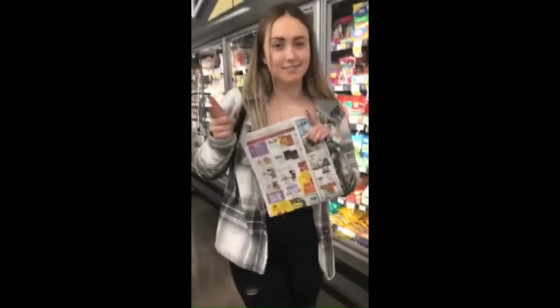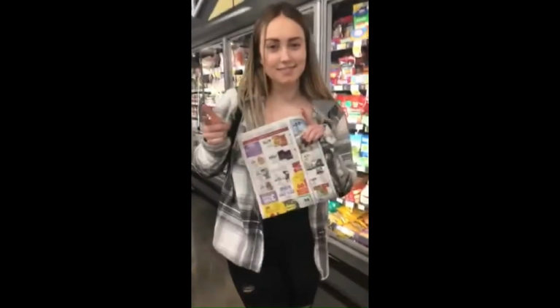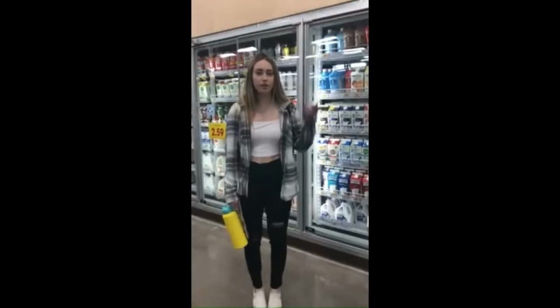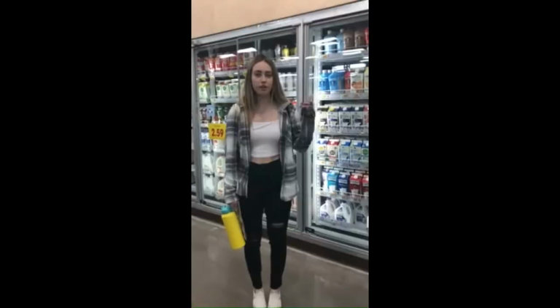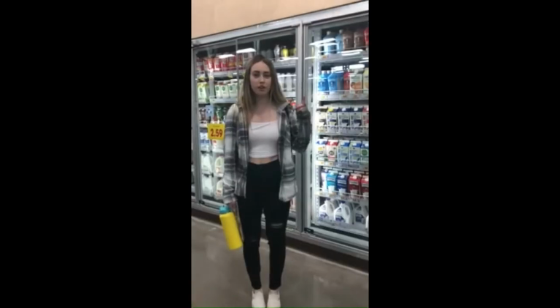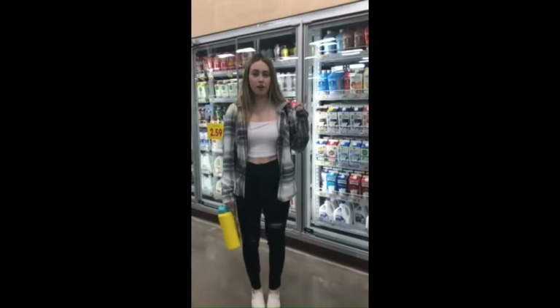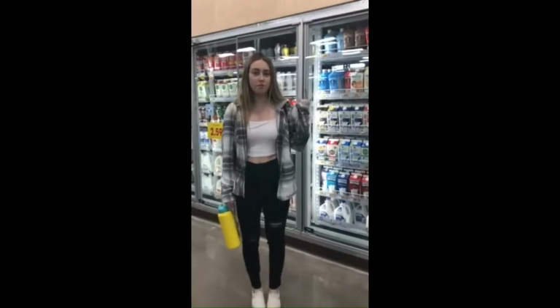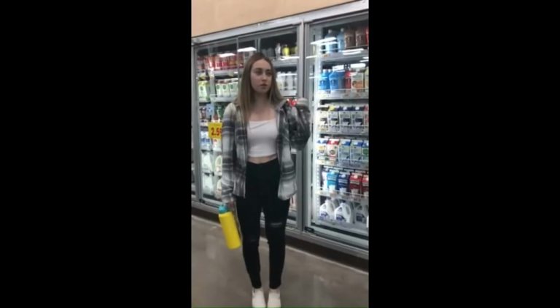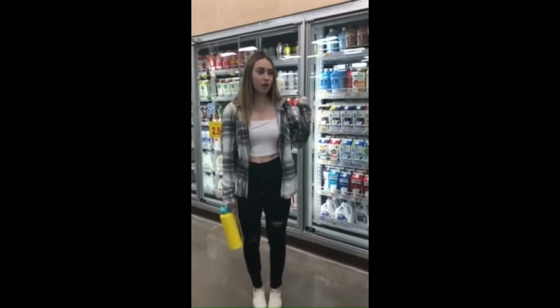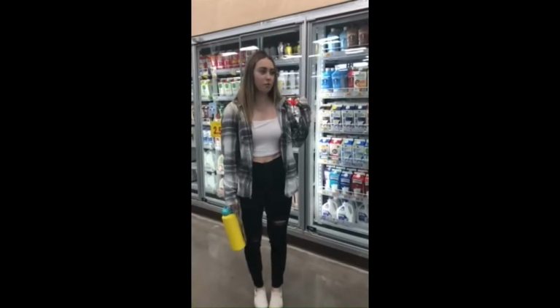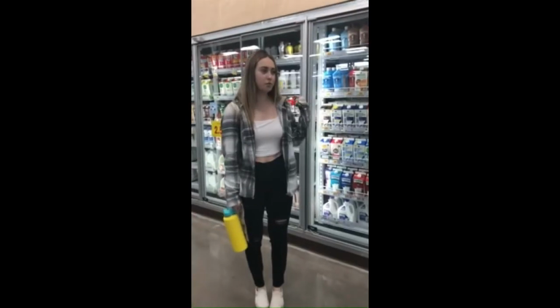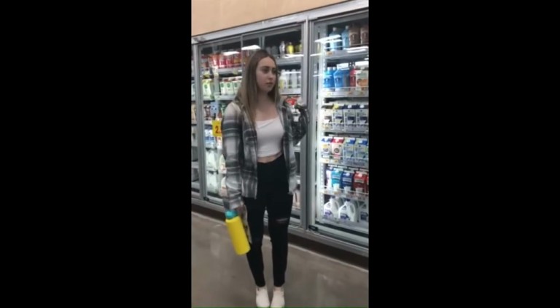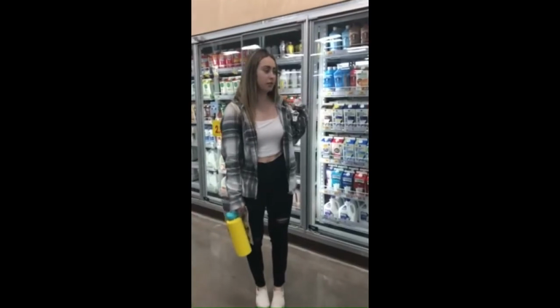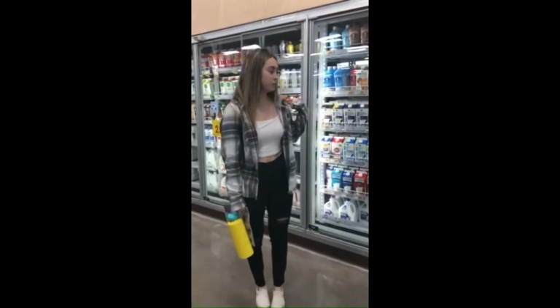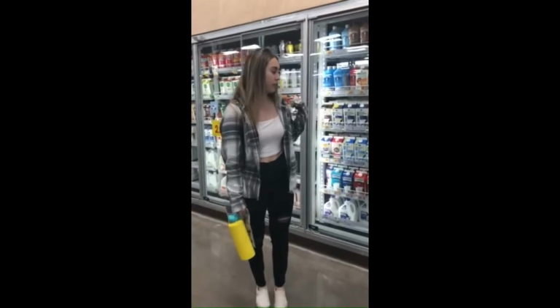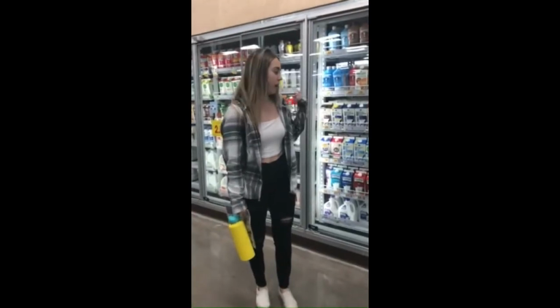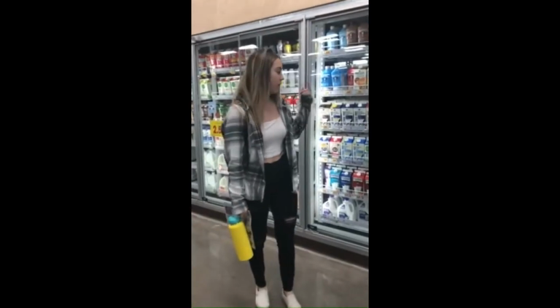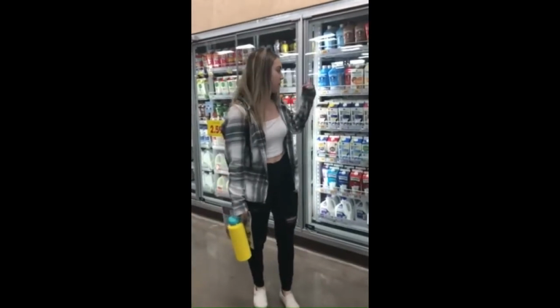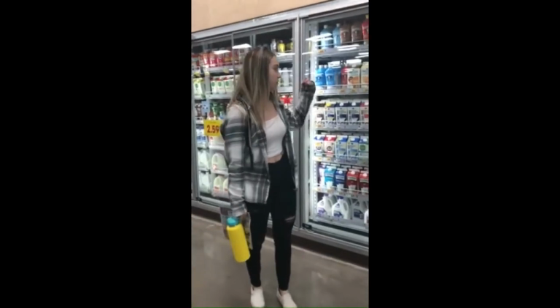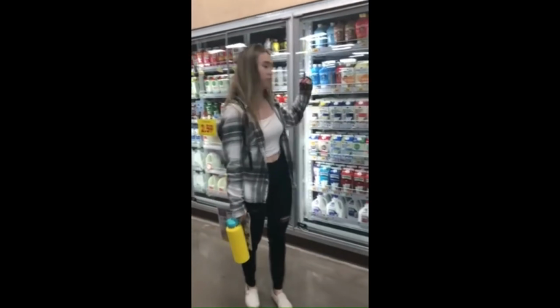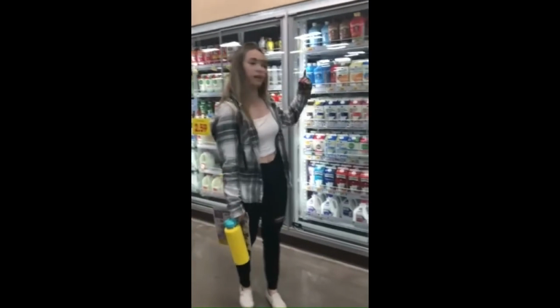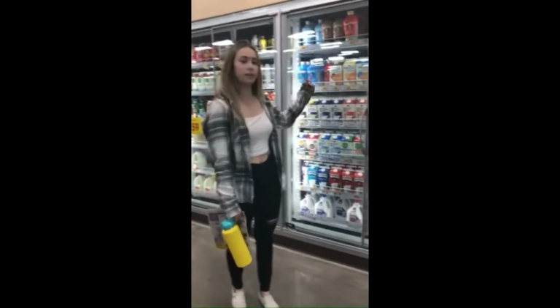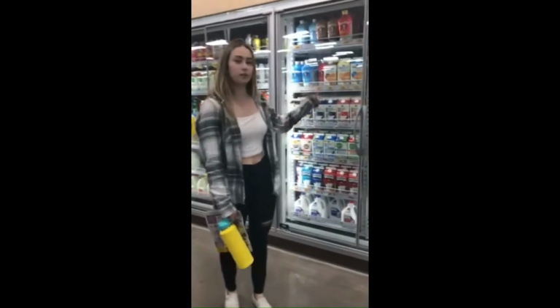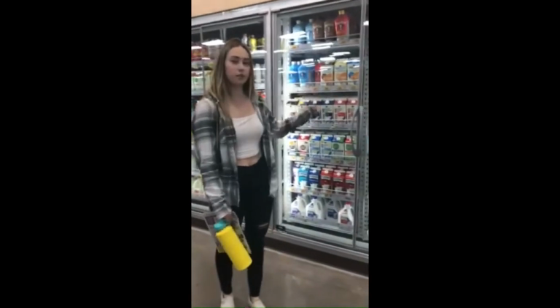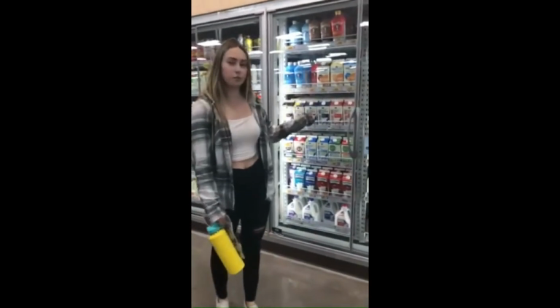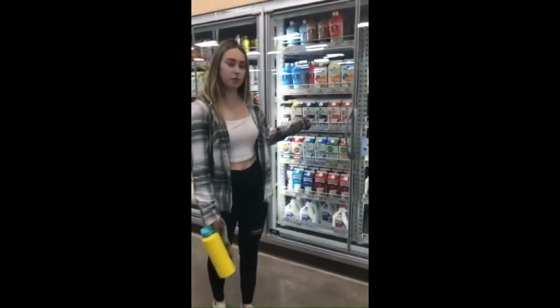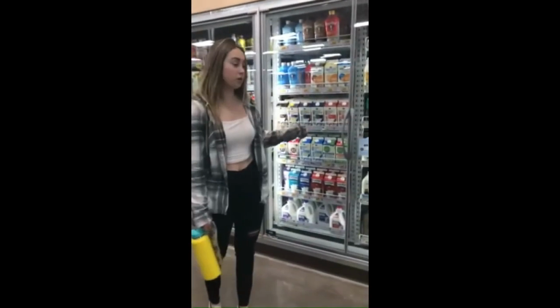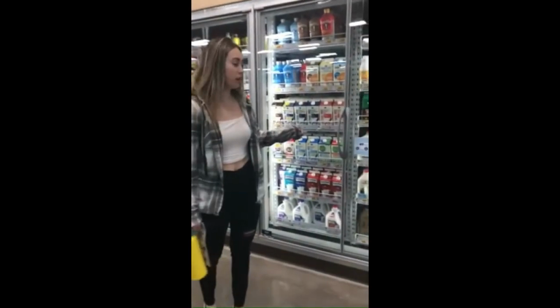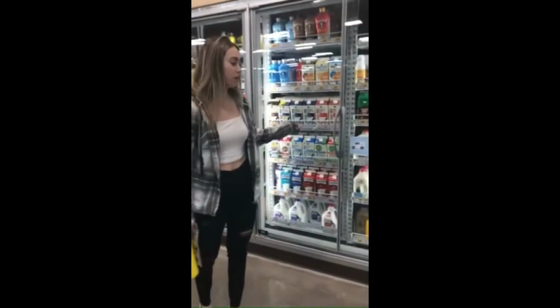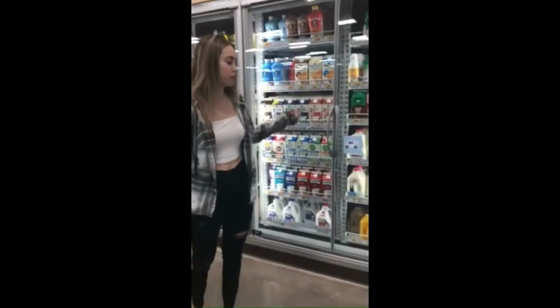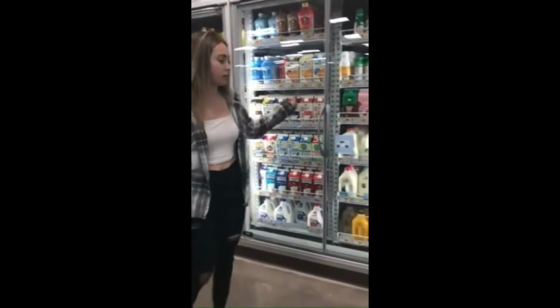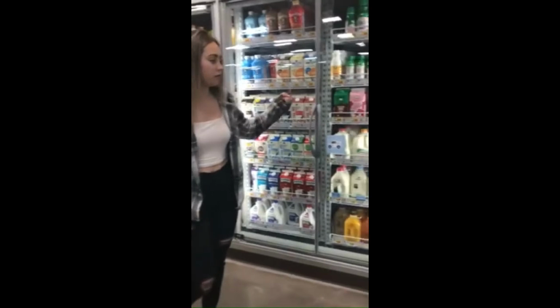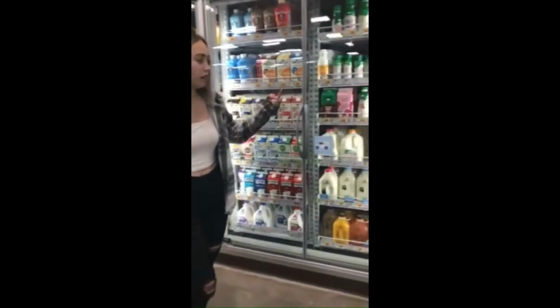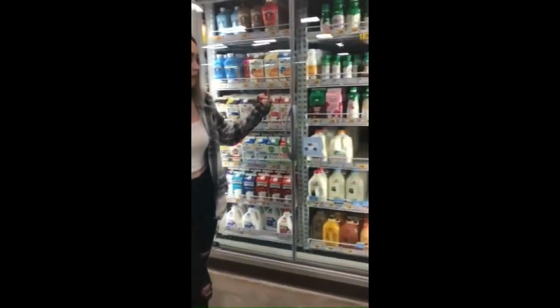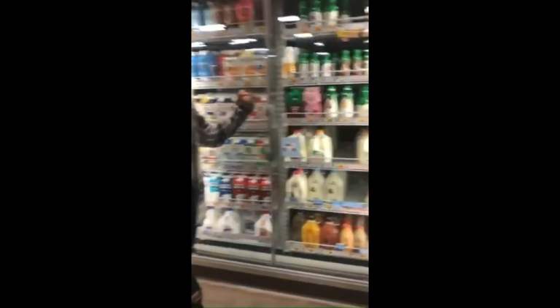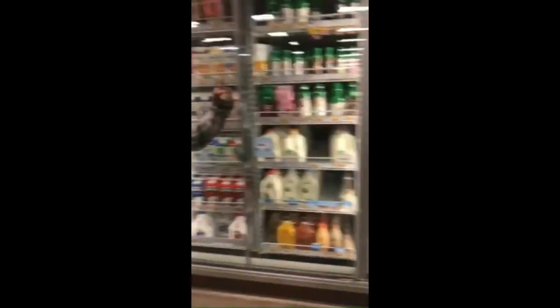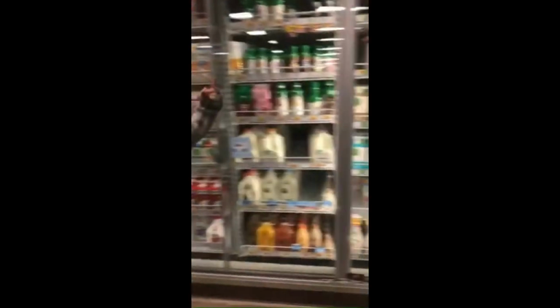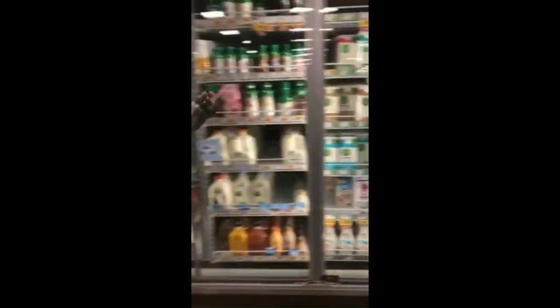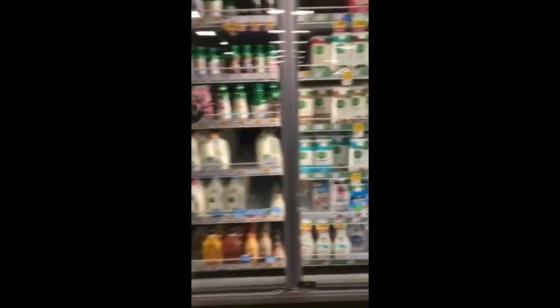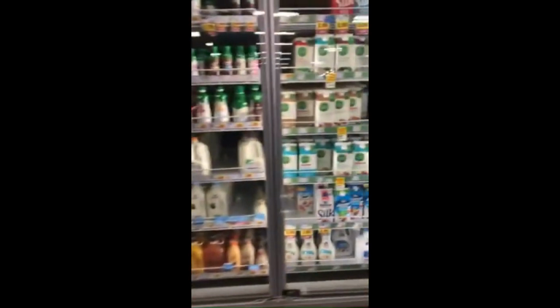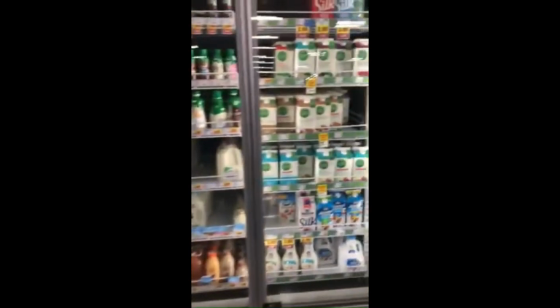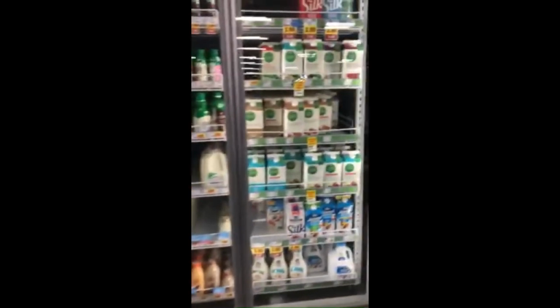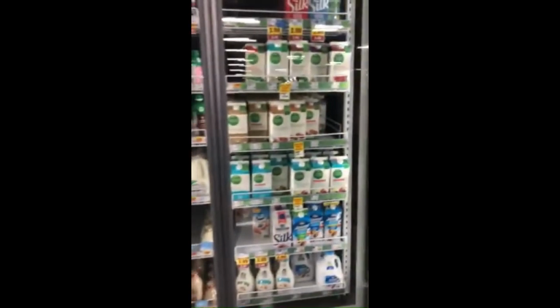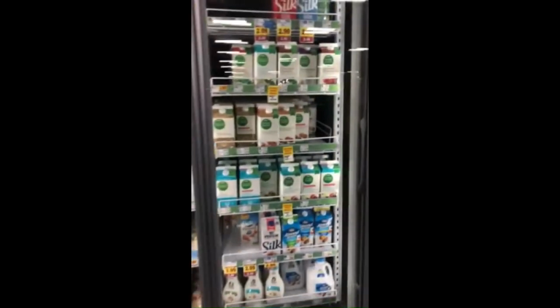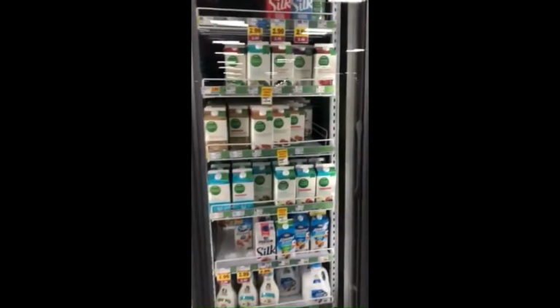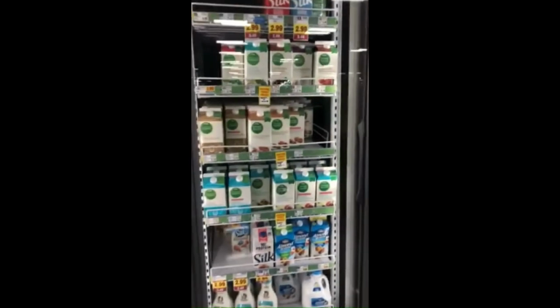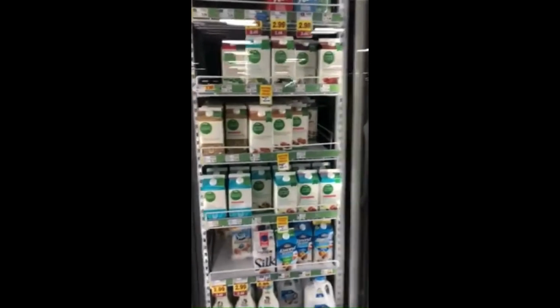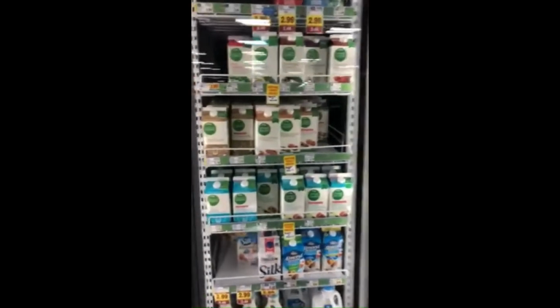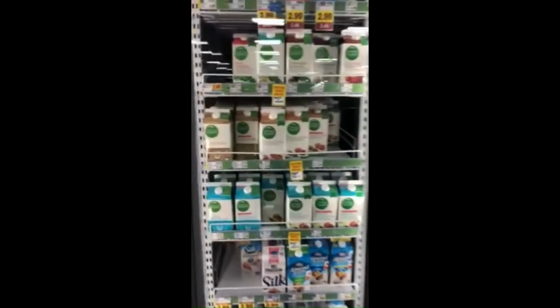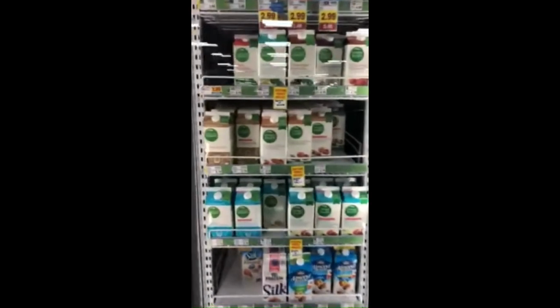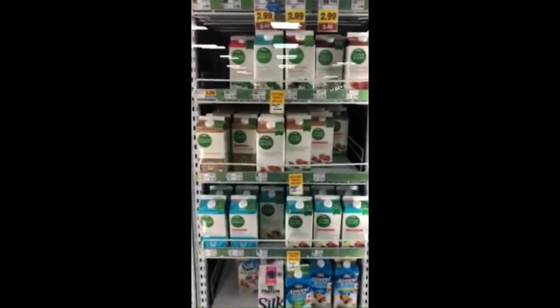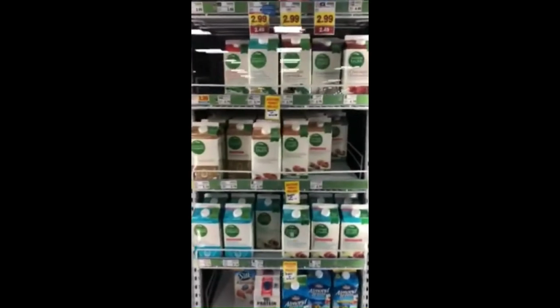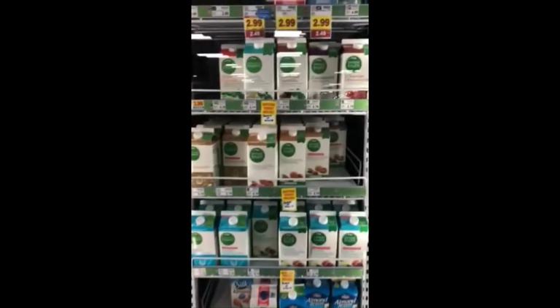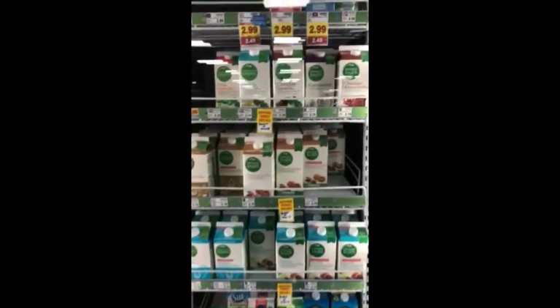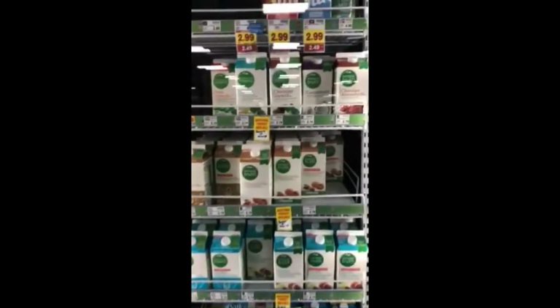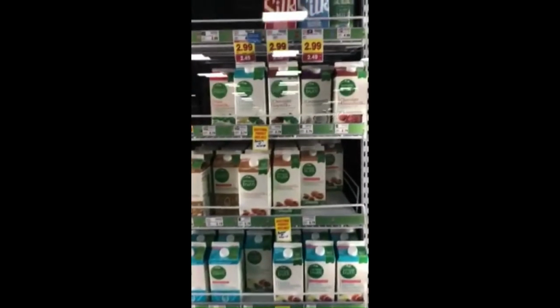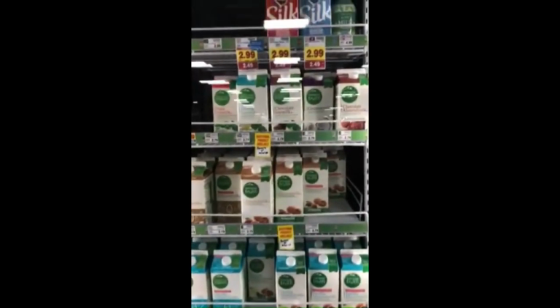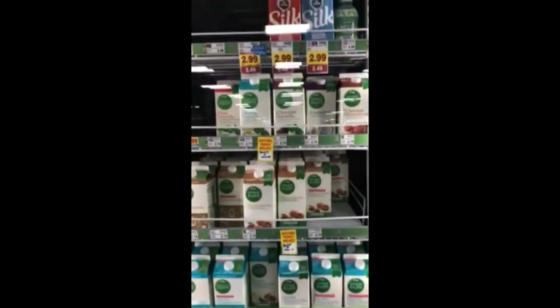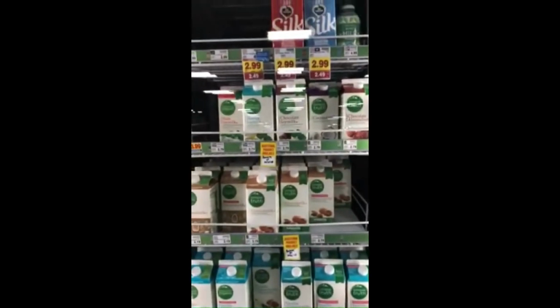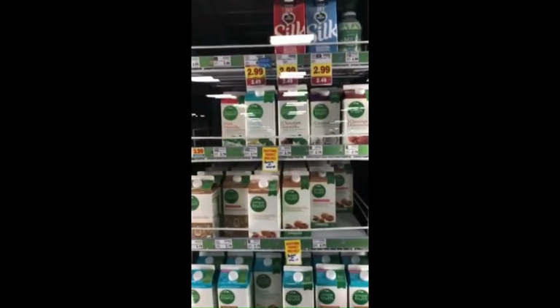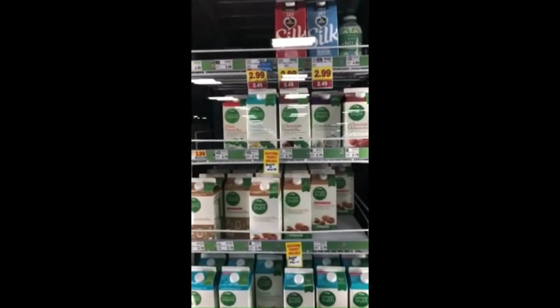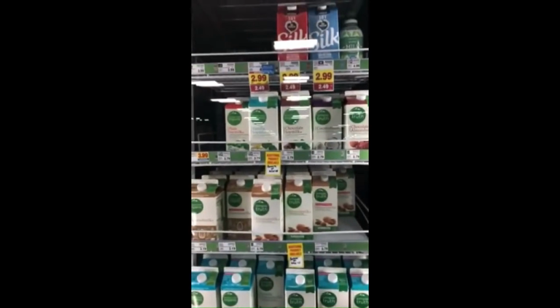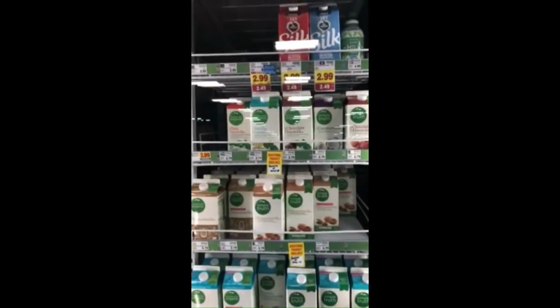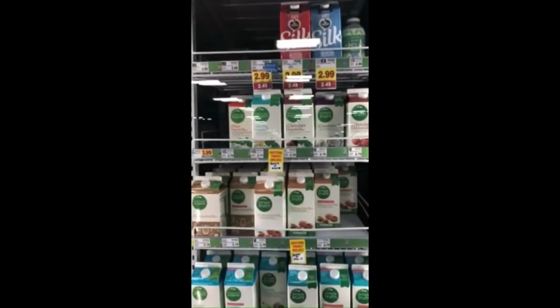For our milk options, we have regular milk and also non-dairy options for those of you who are lactose intolerant.